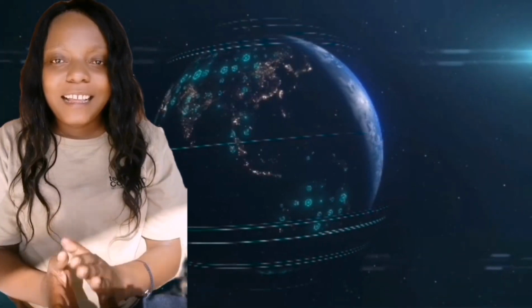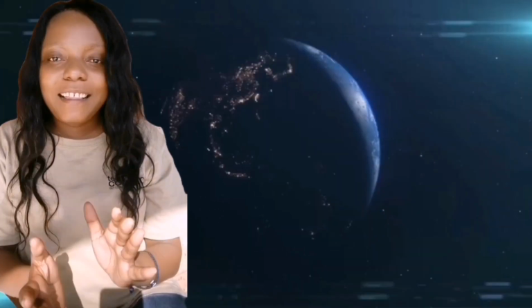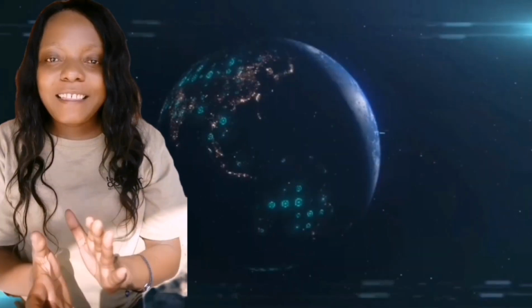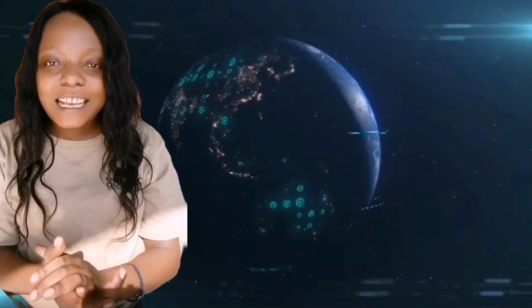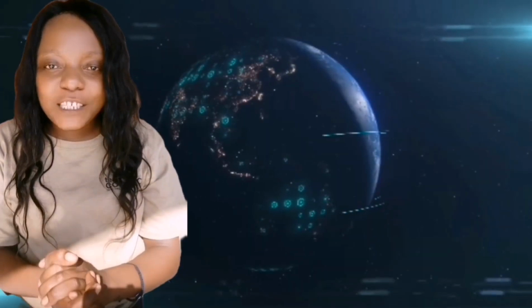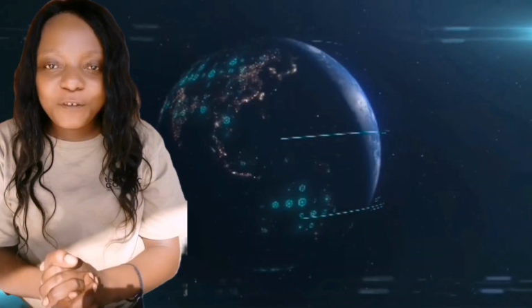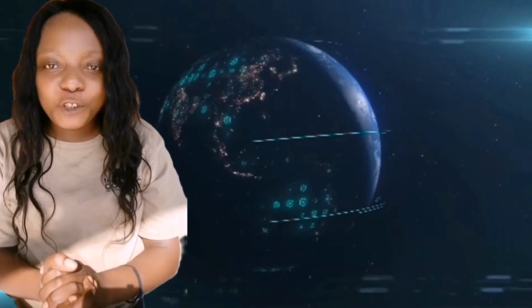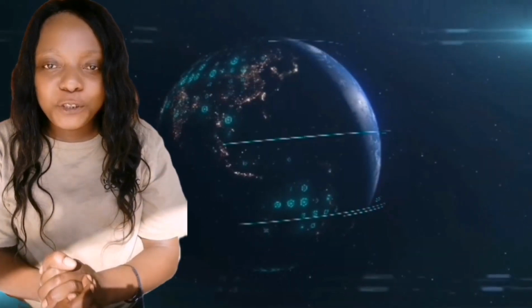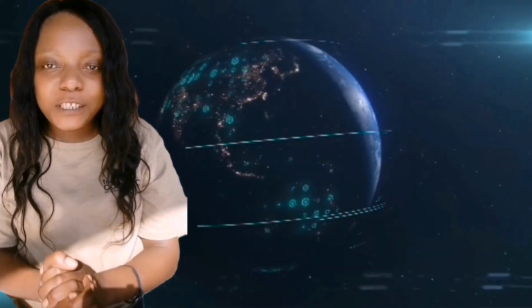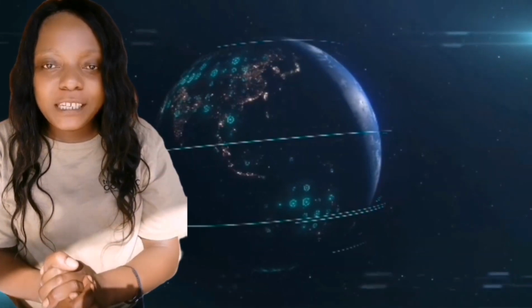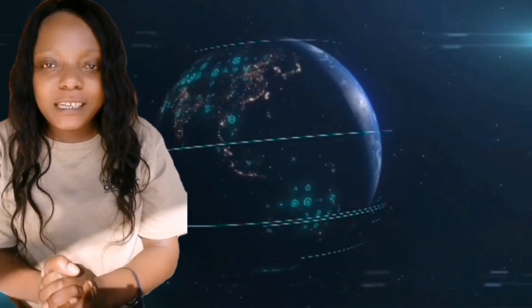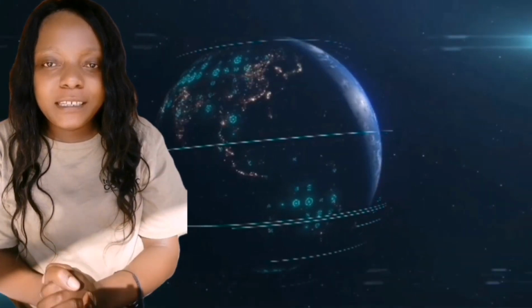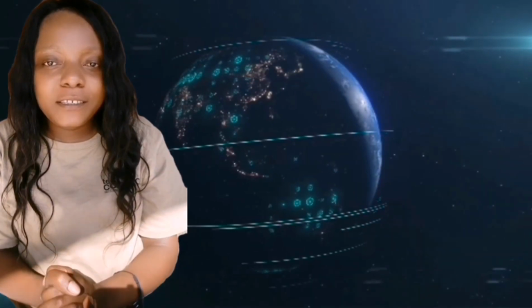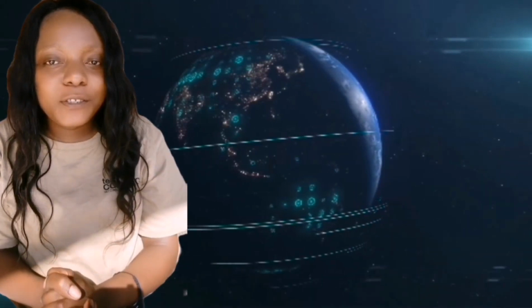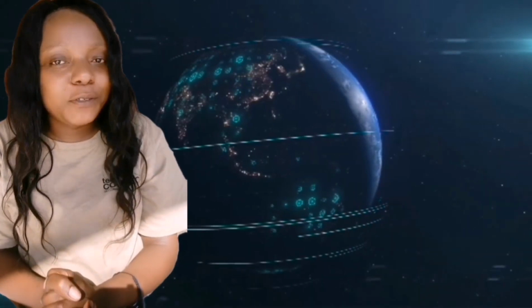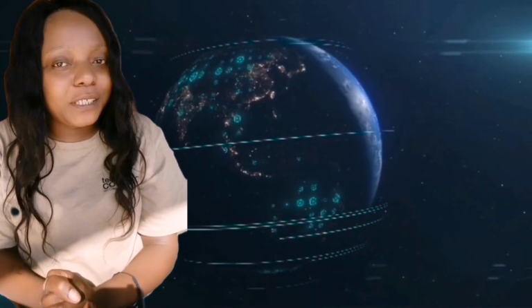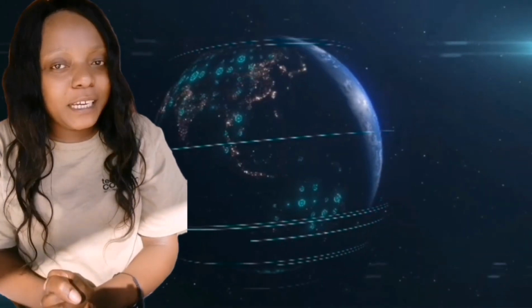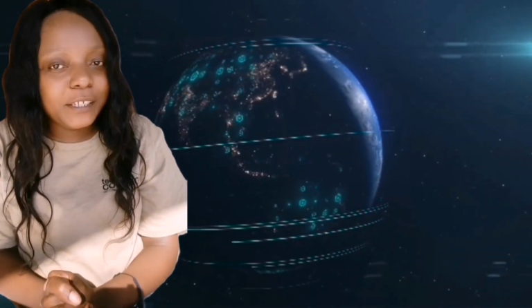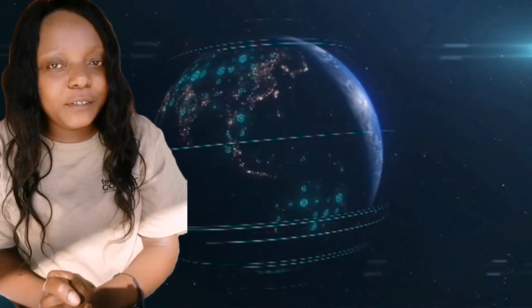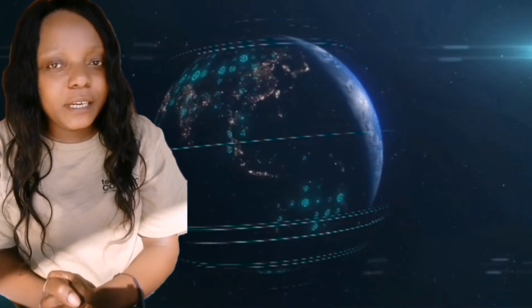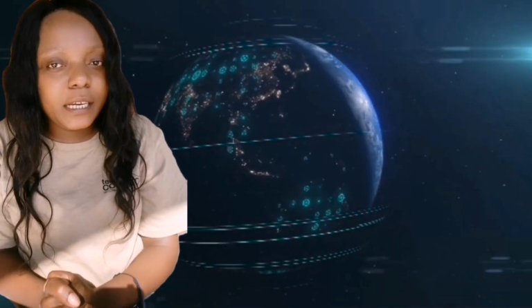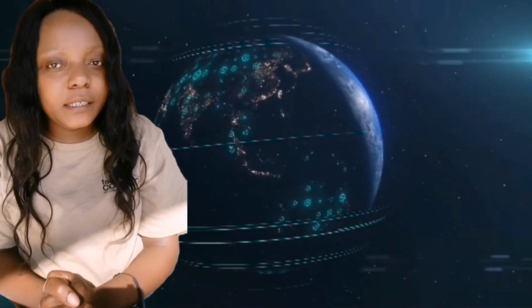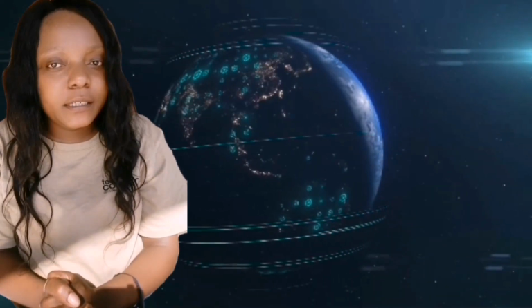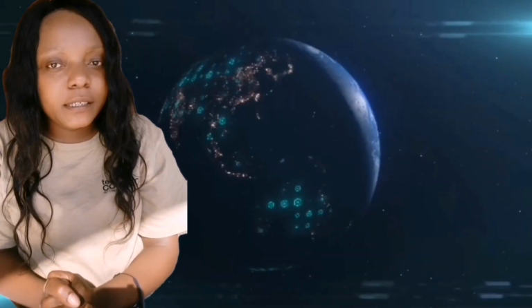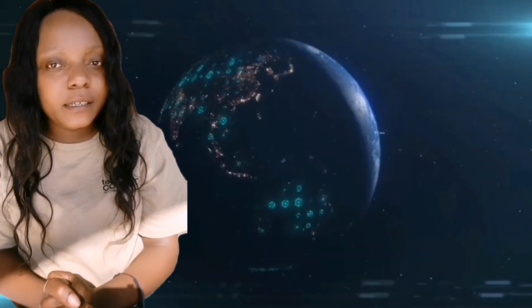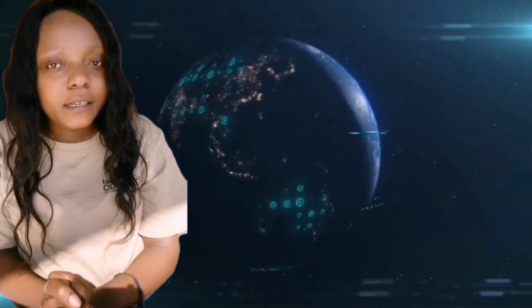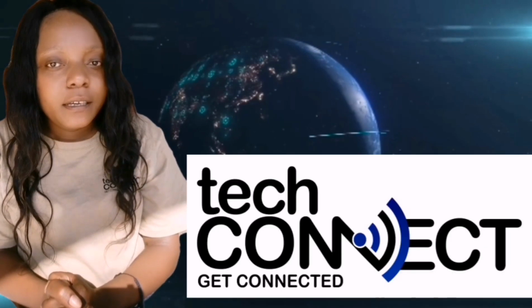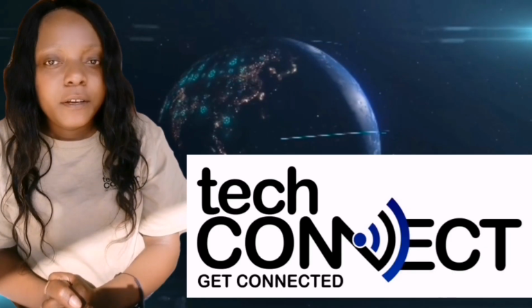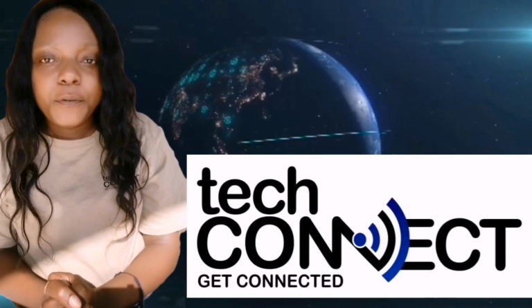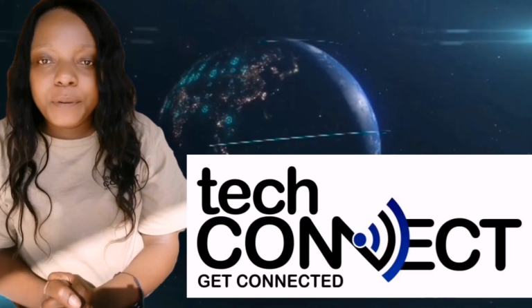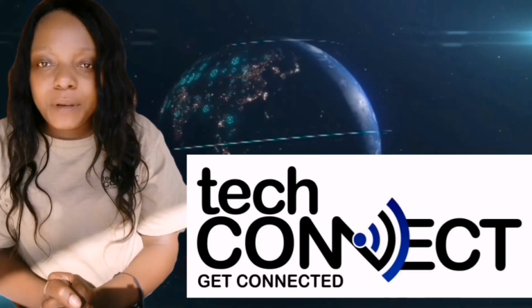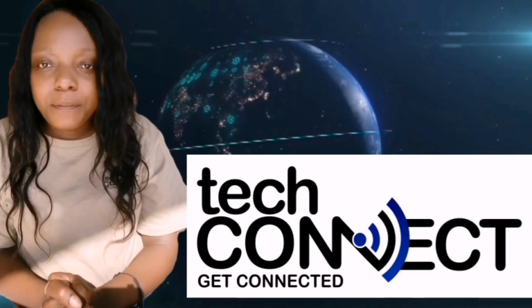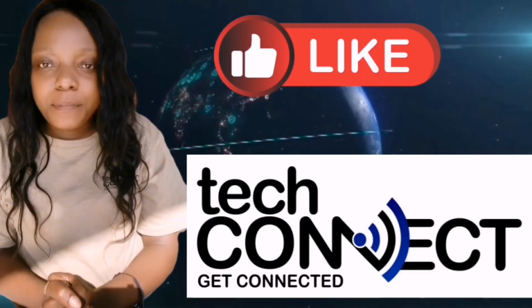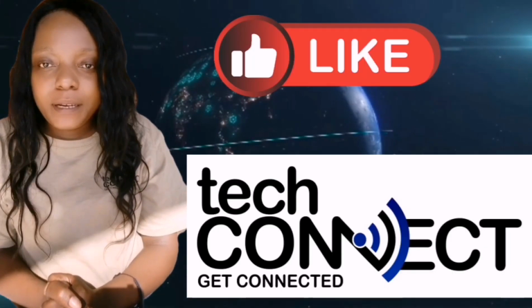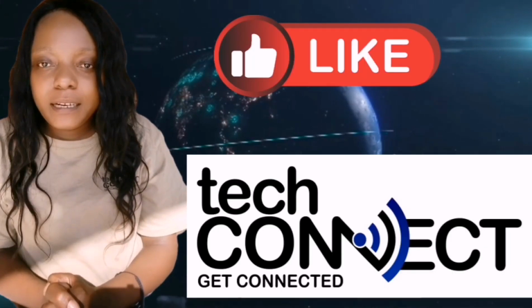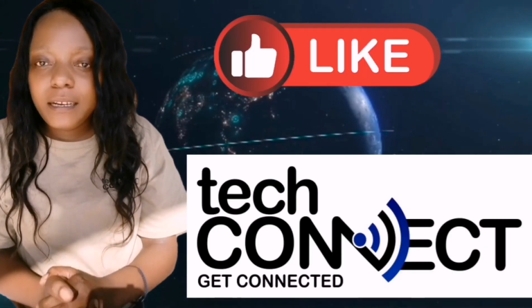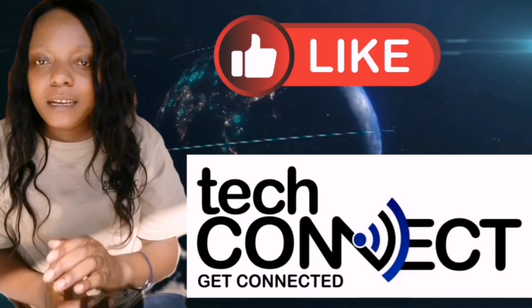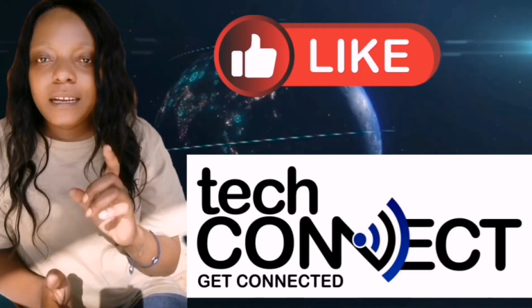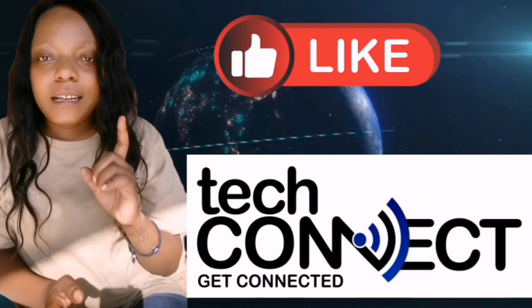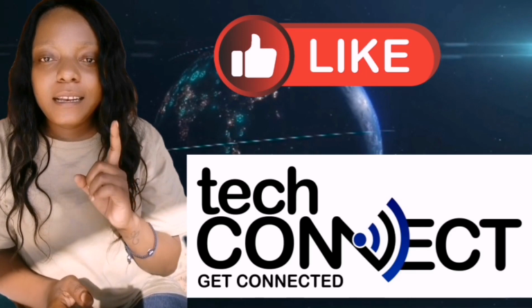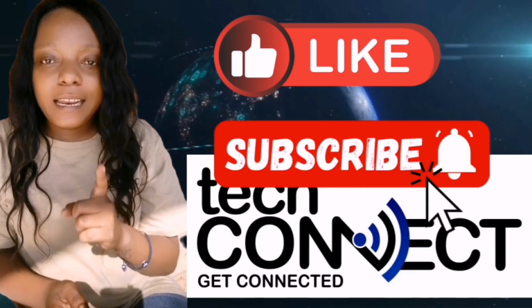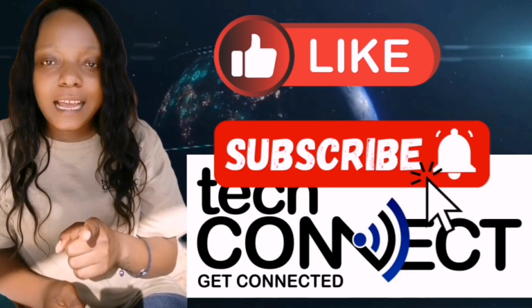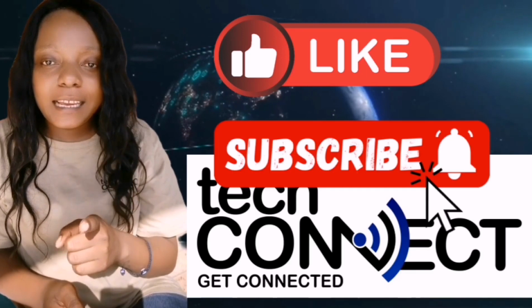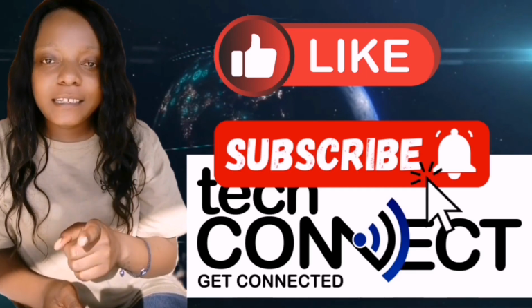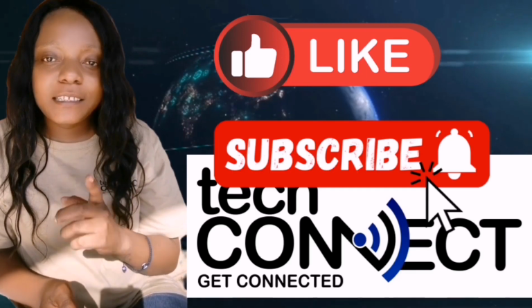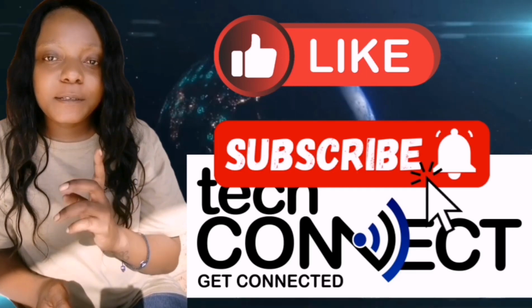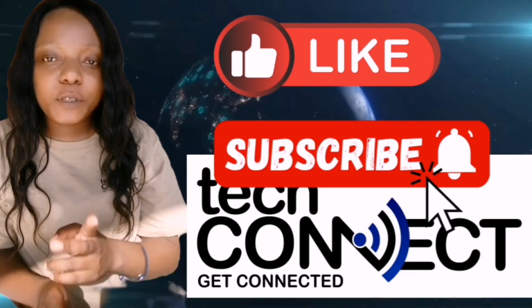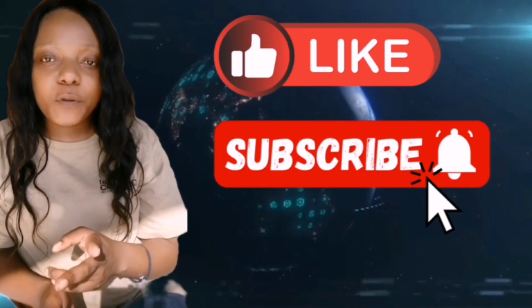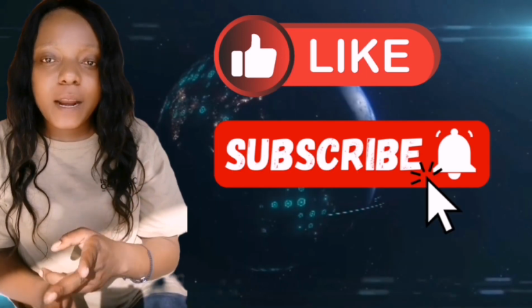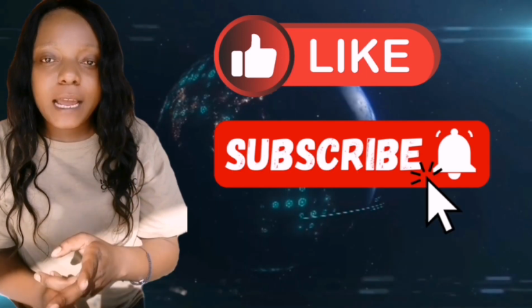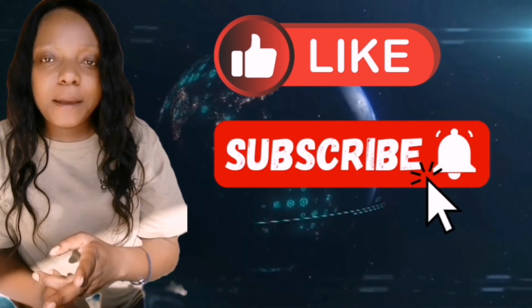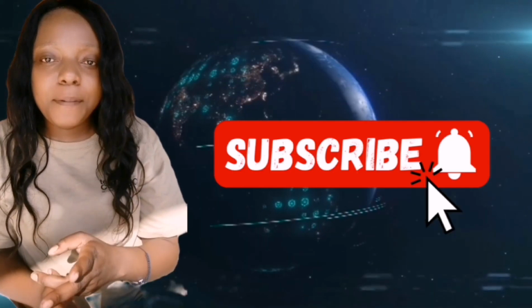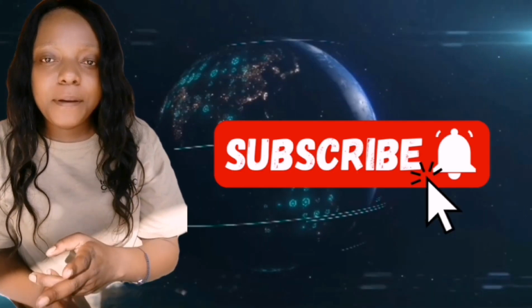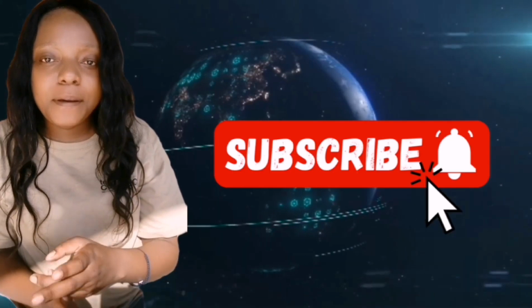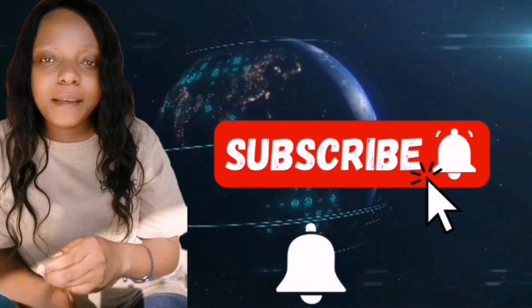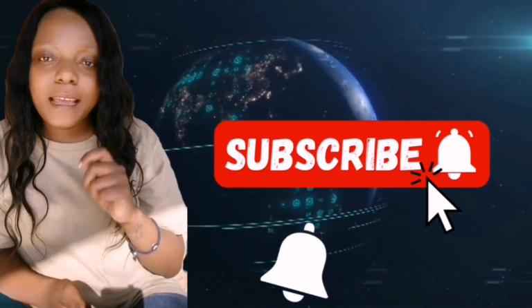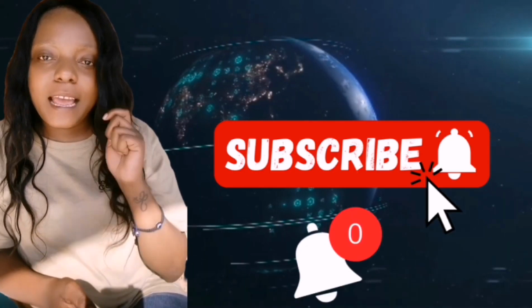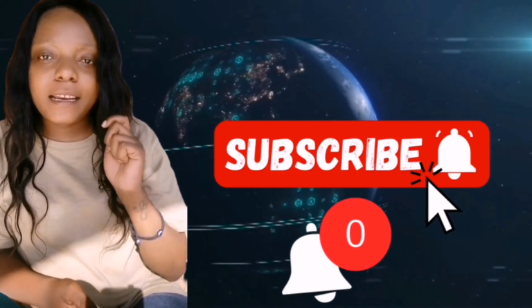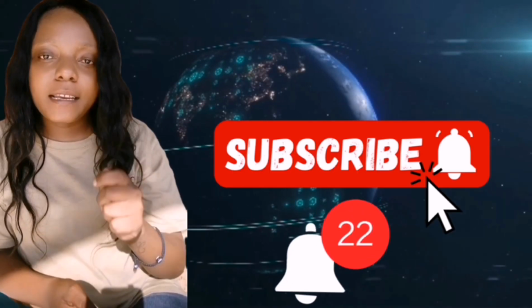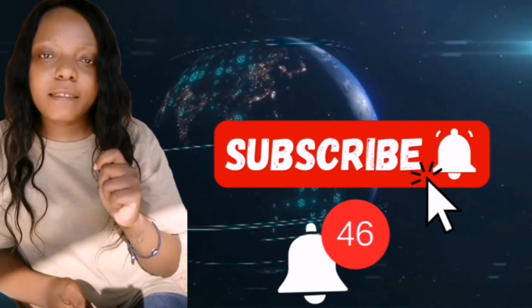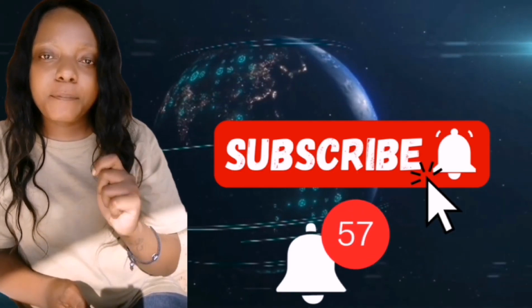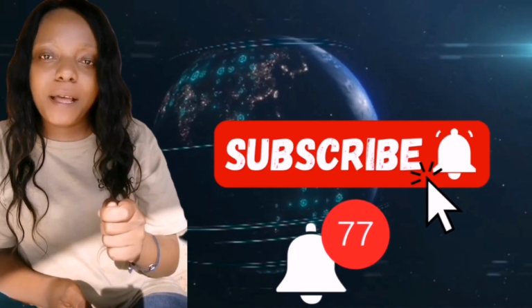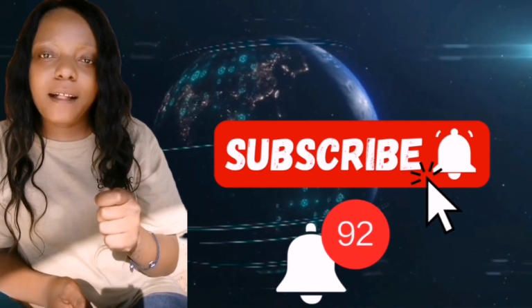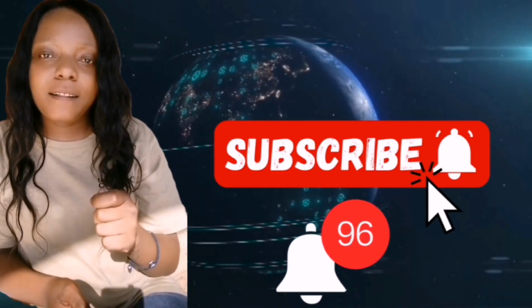Thanks for tuning in to TechConnect. Remember to like, subscribe, and hit the bell.